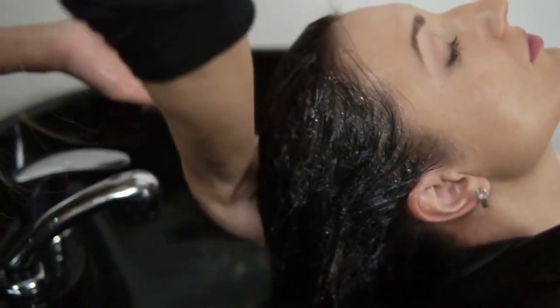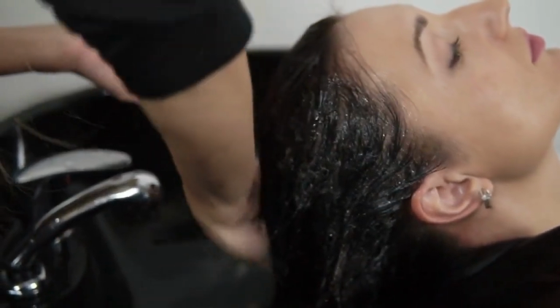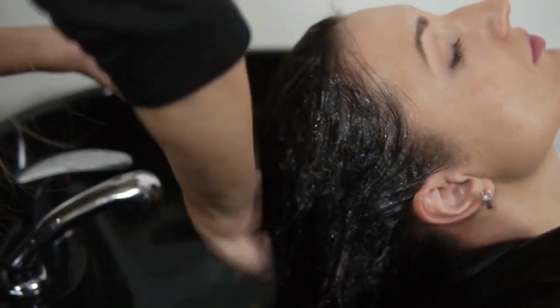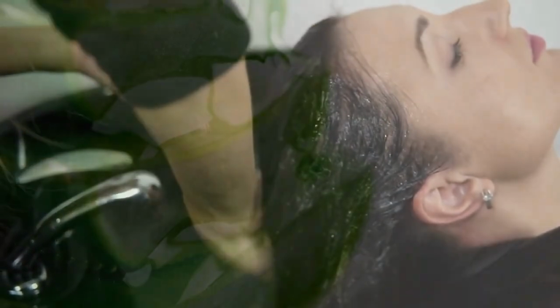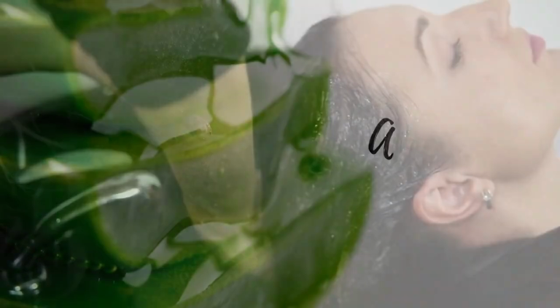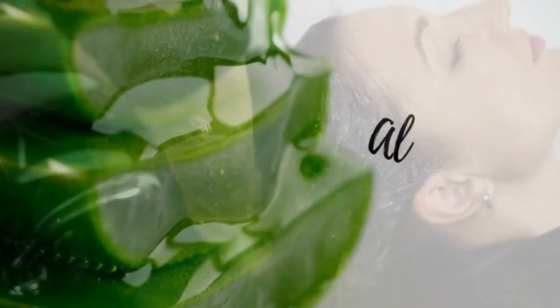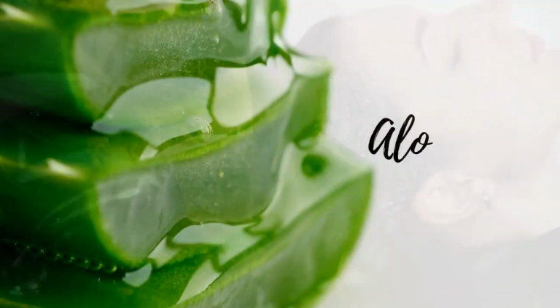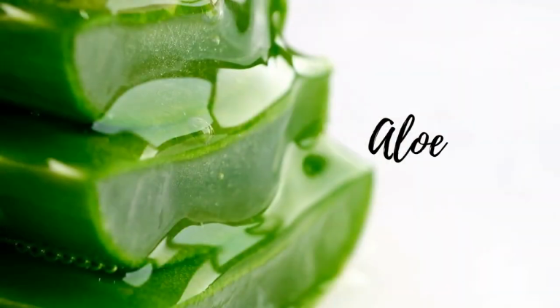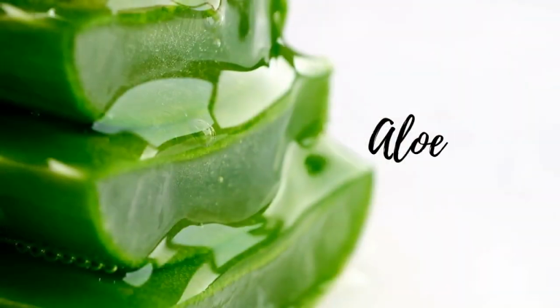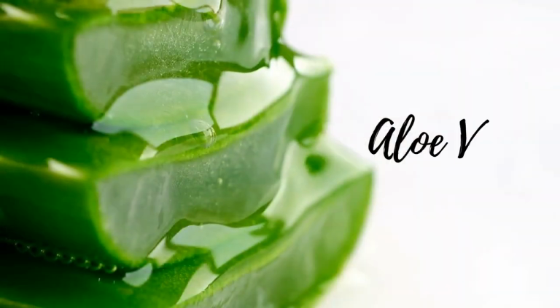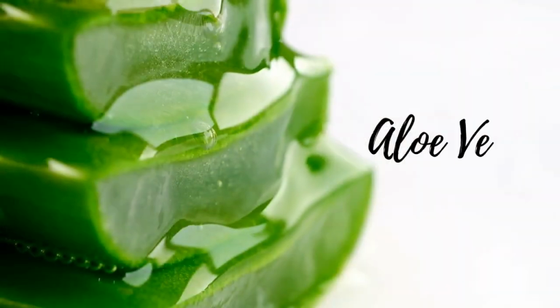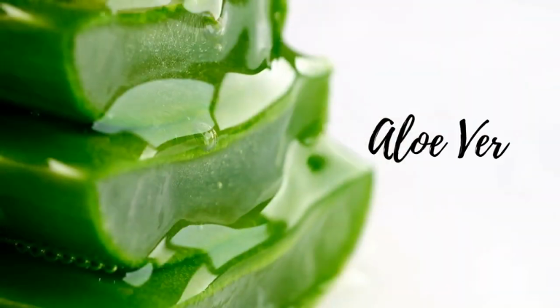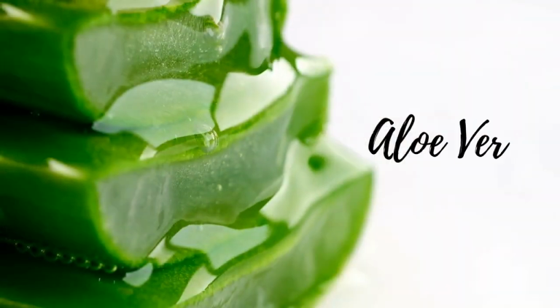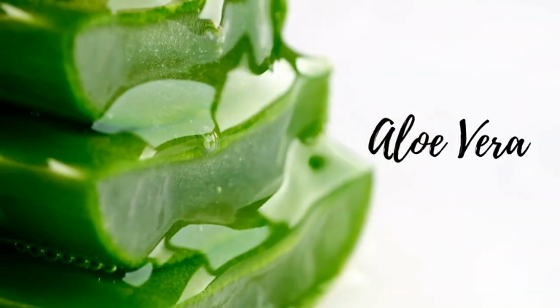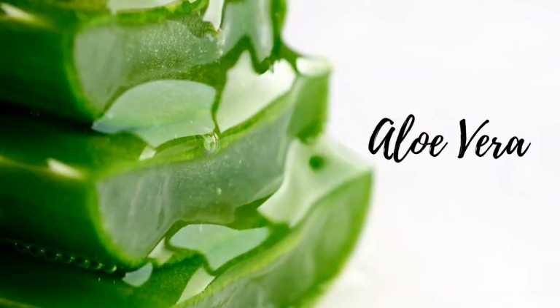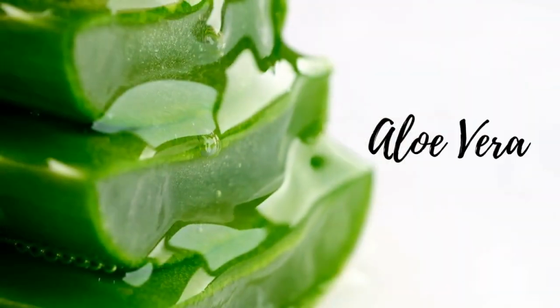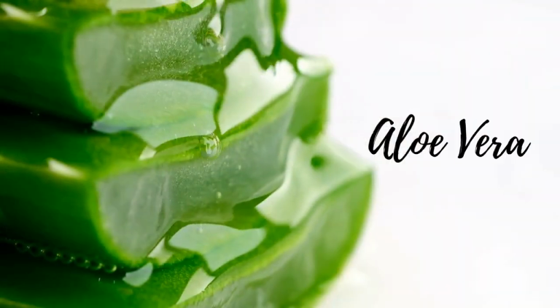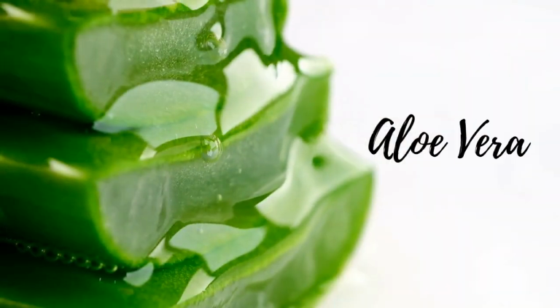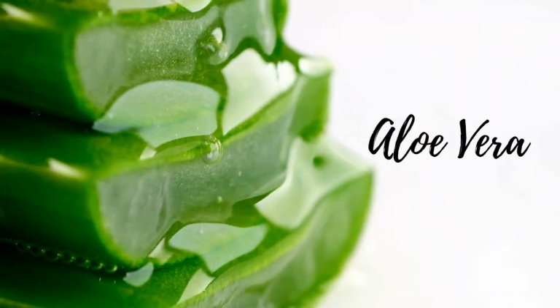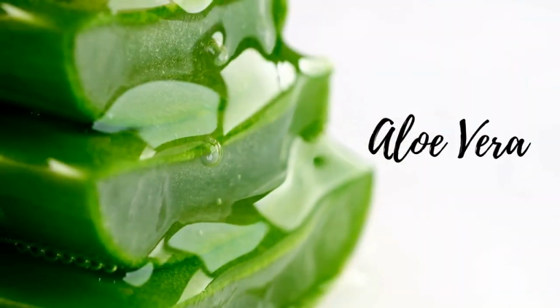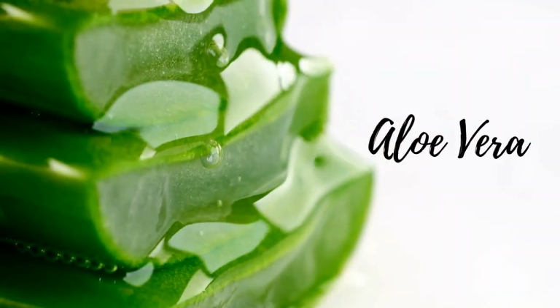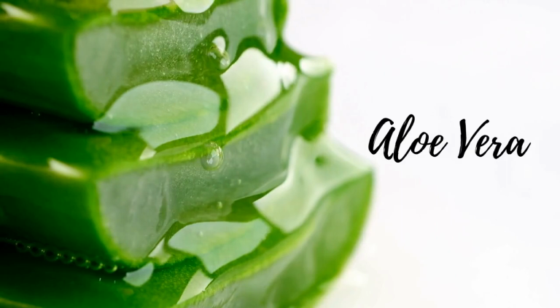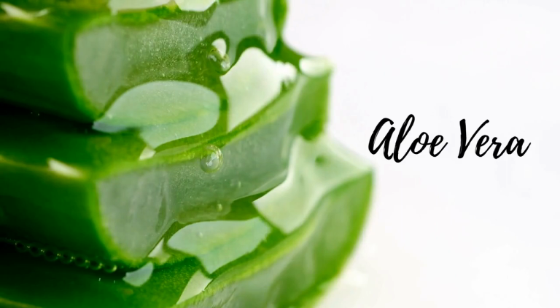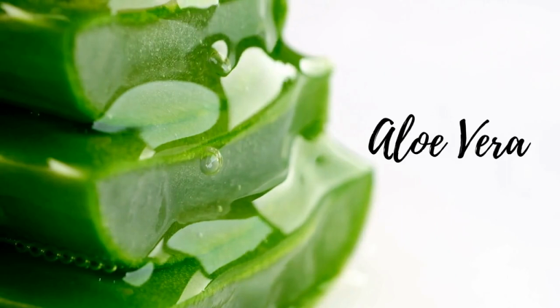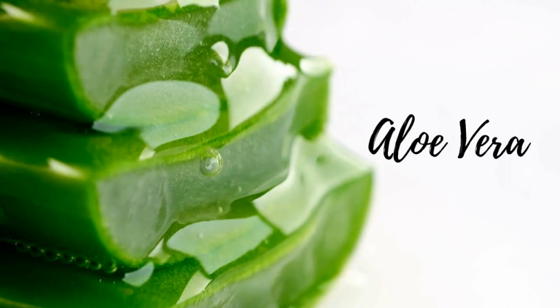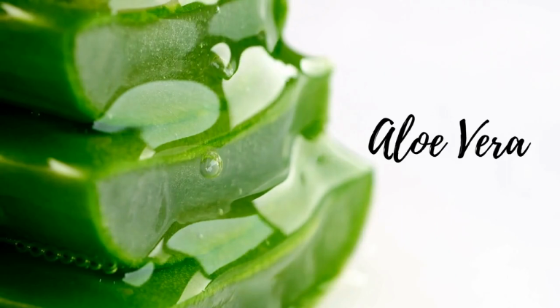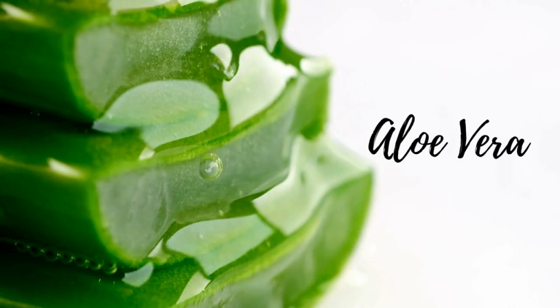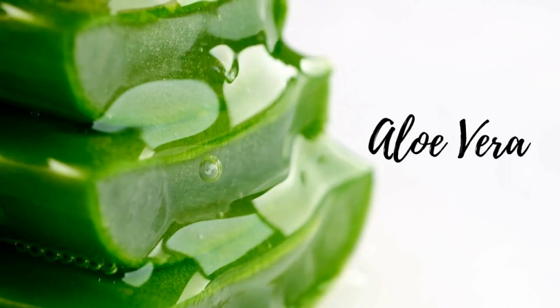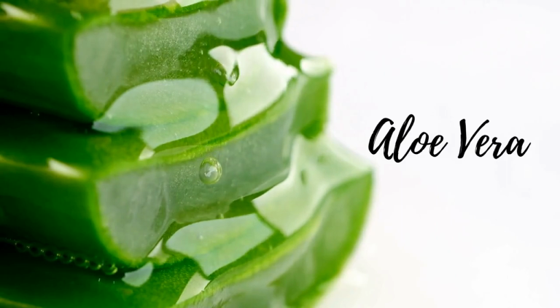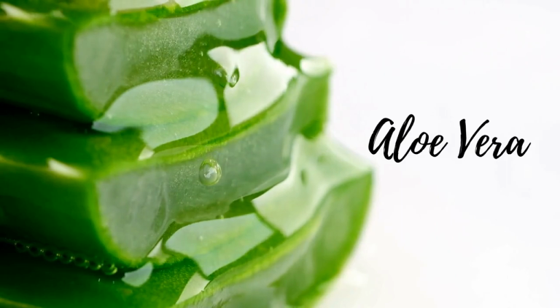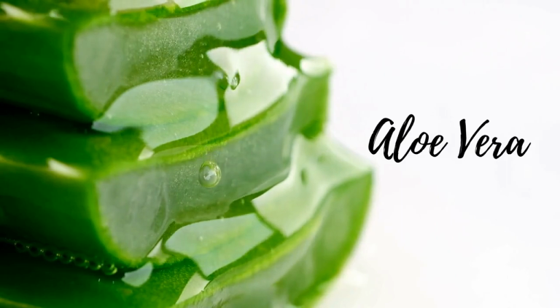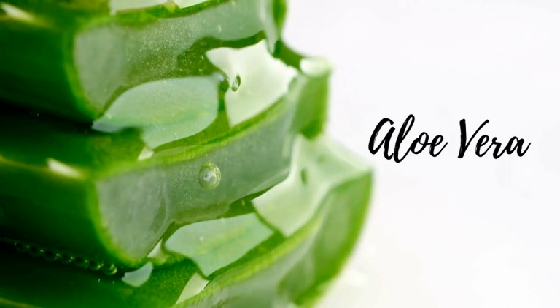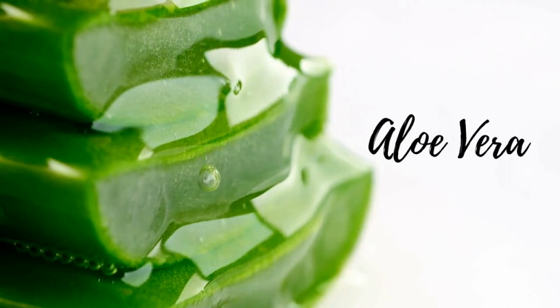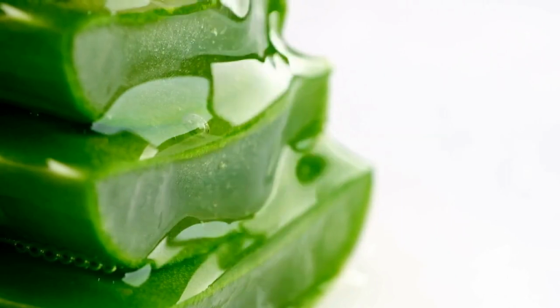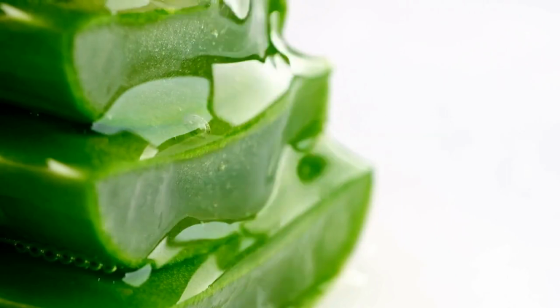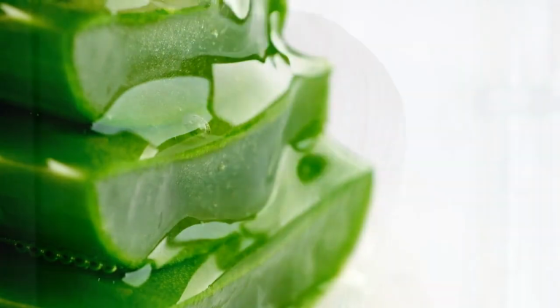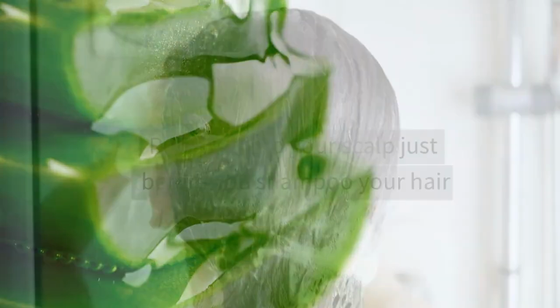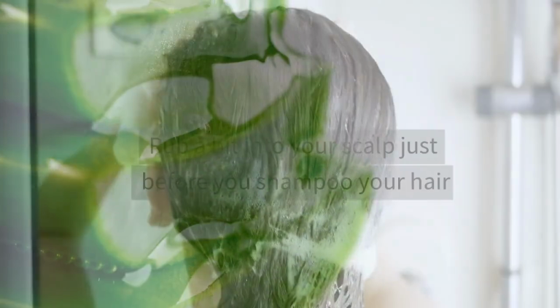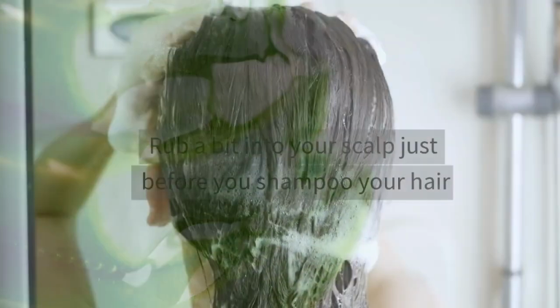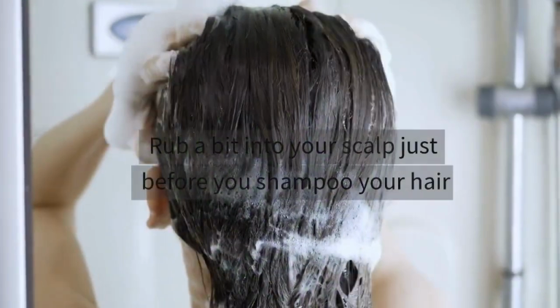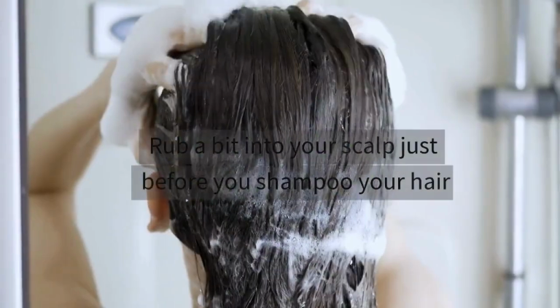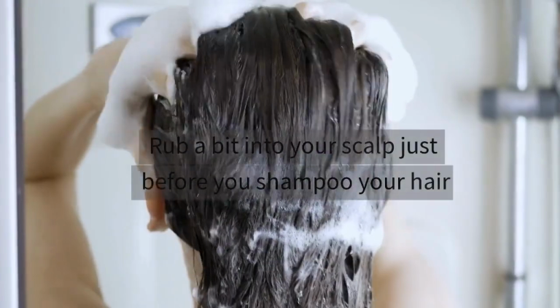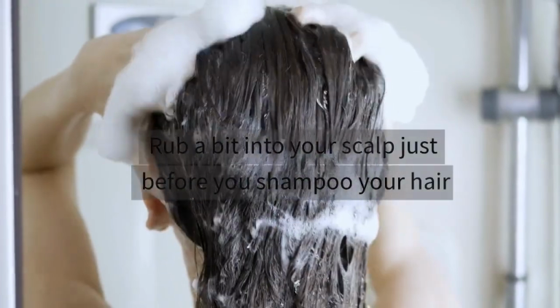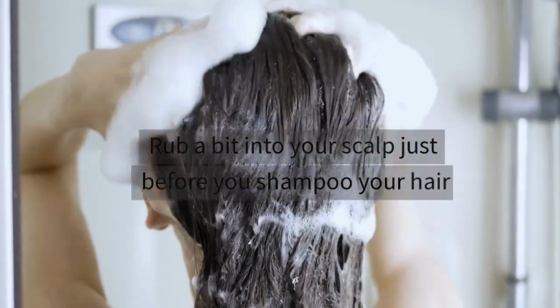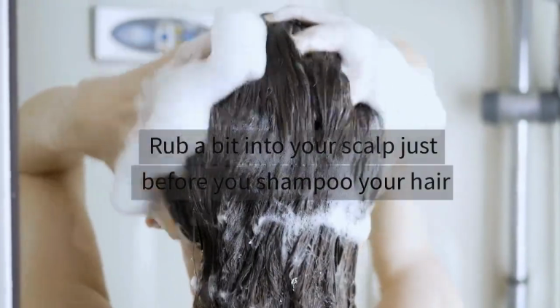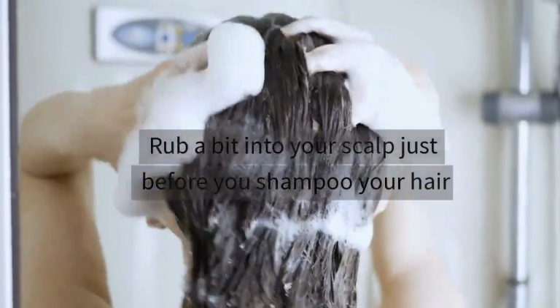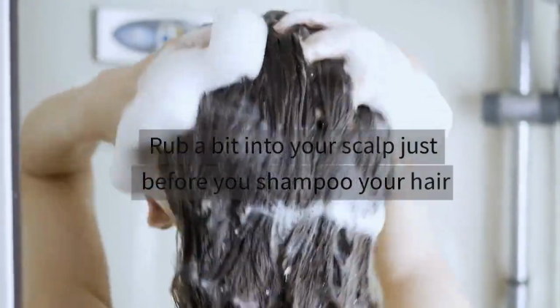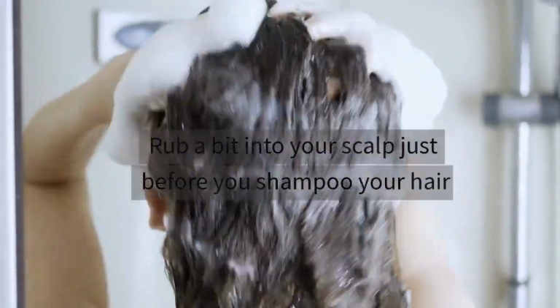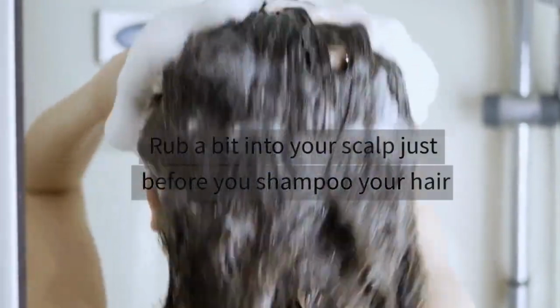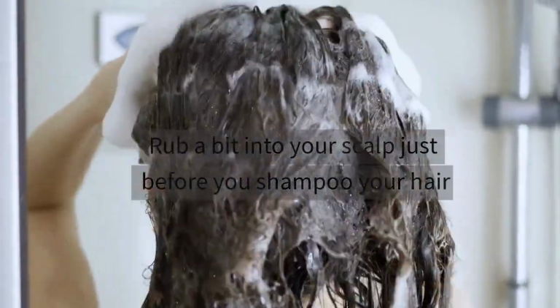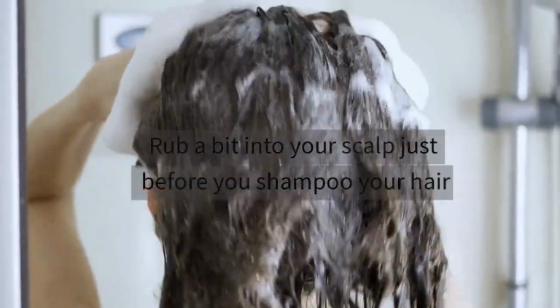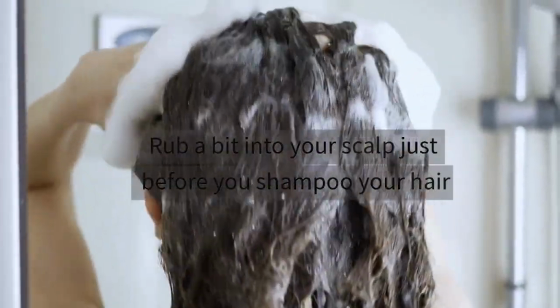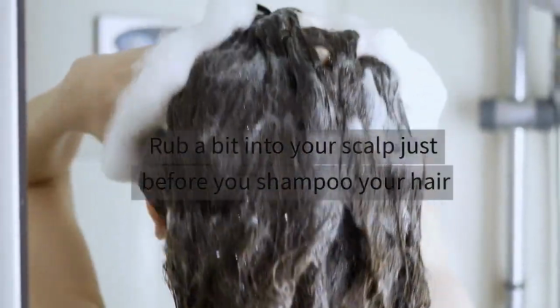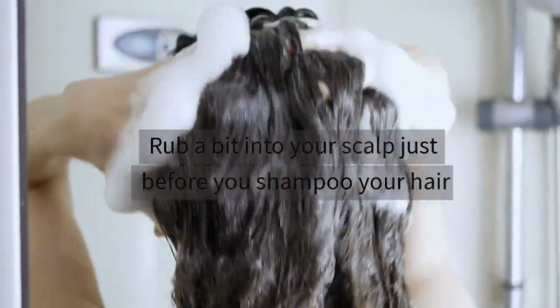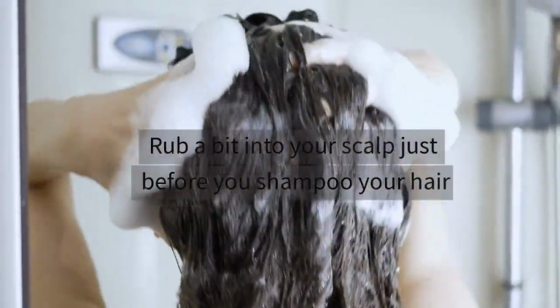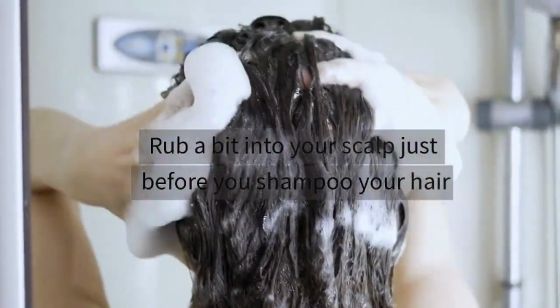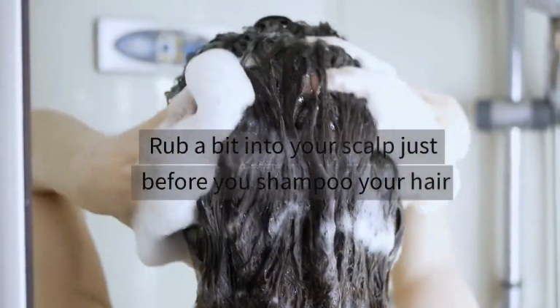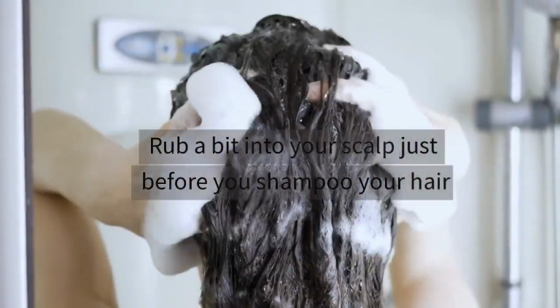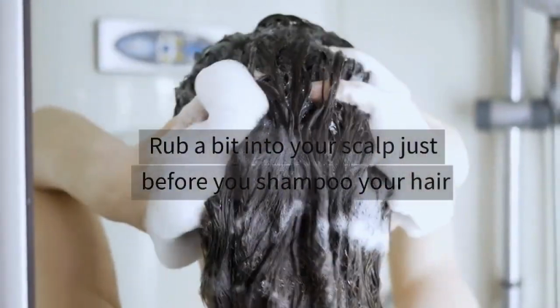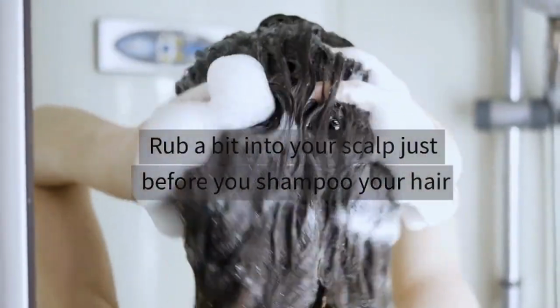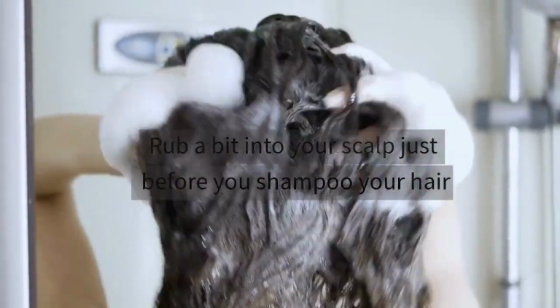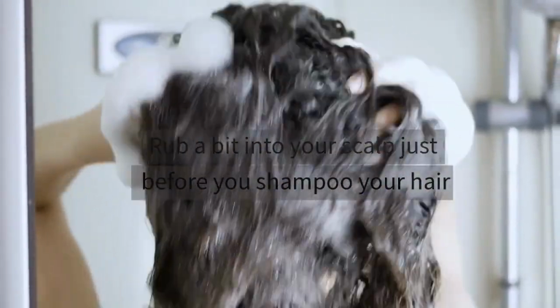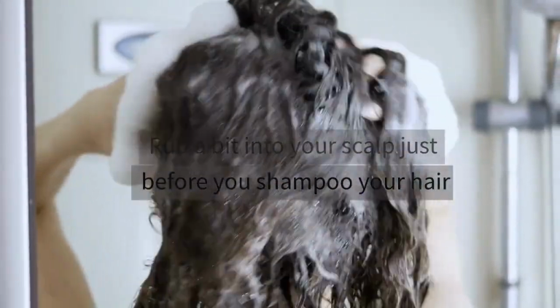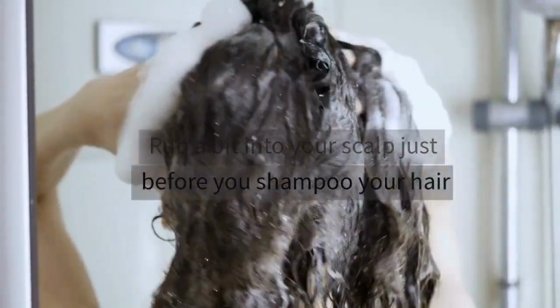Next is aloe vera. Rub a bit into your scalp just before you shampoo your hair.